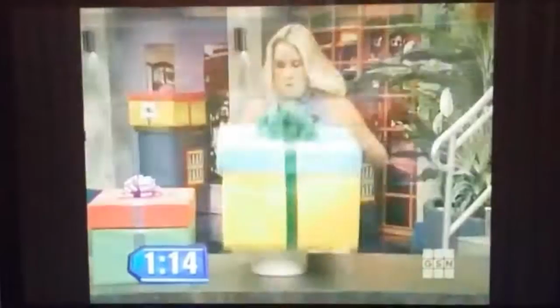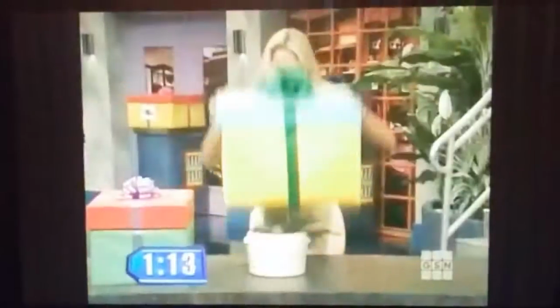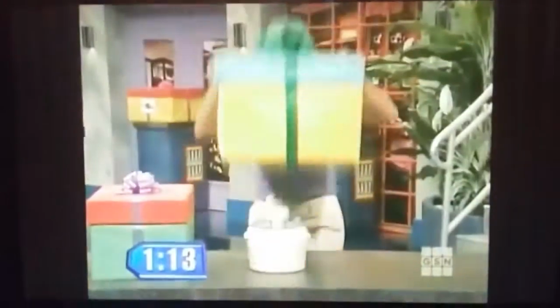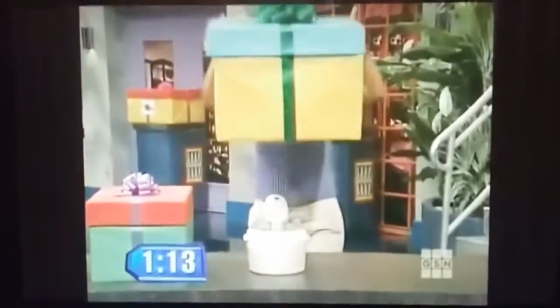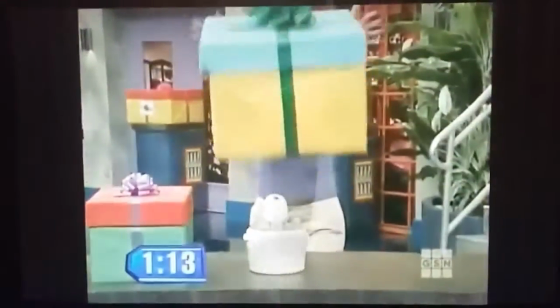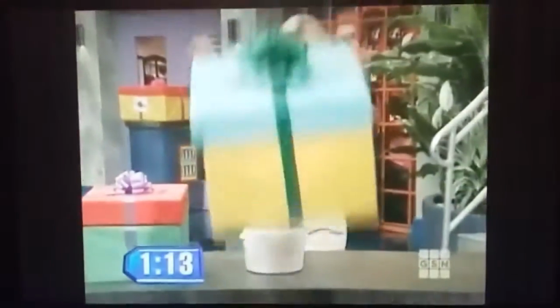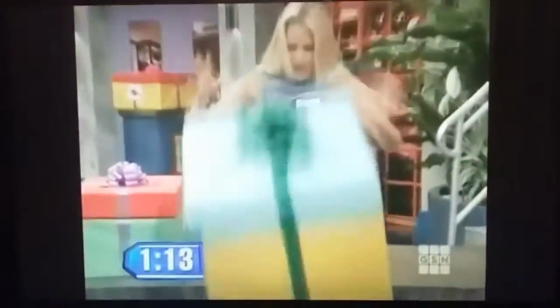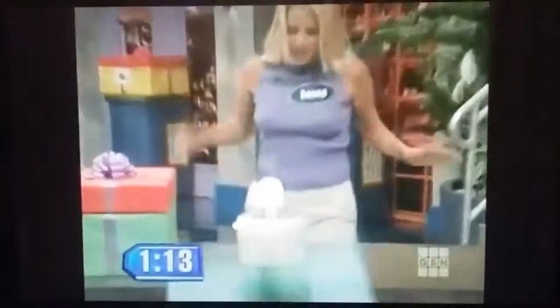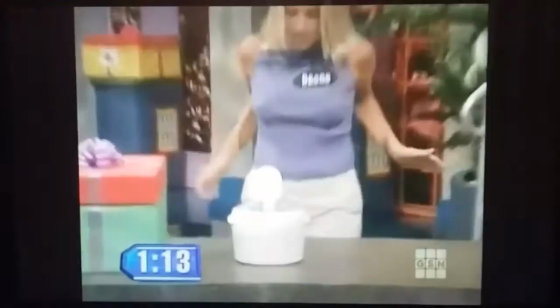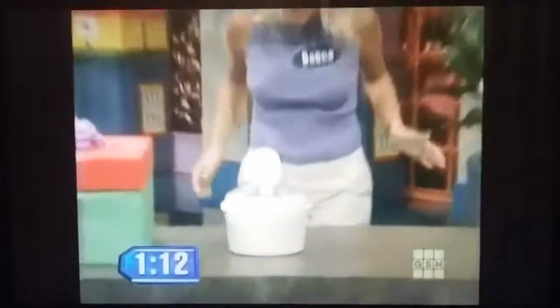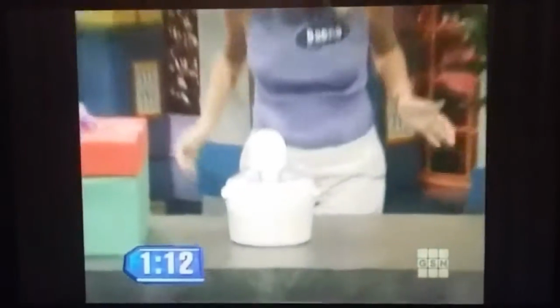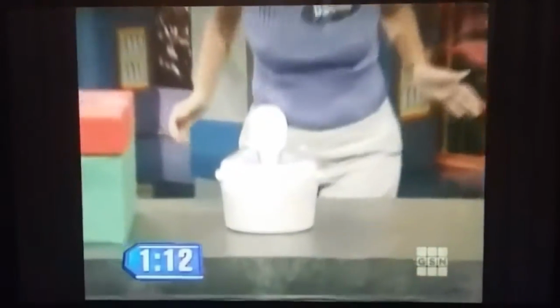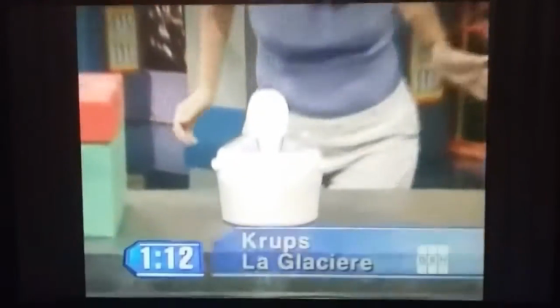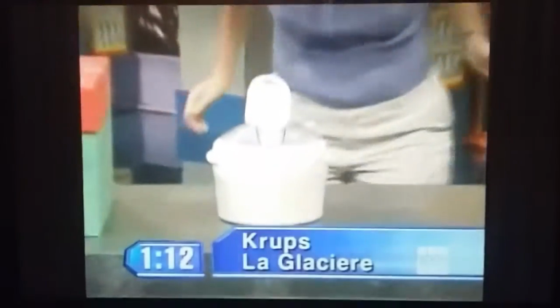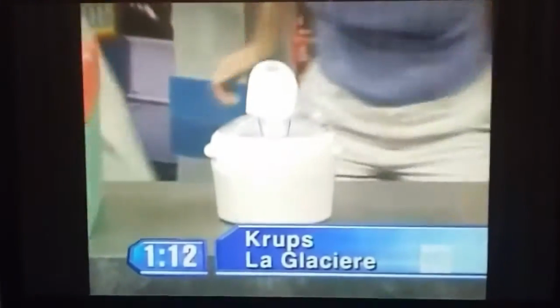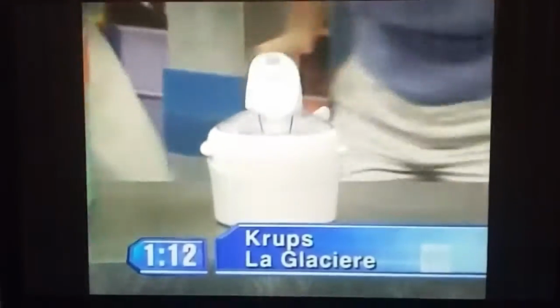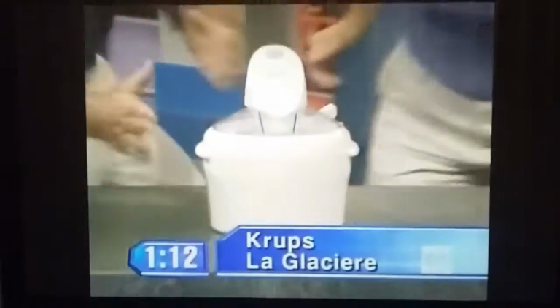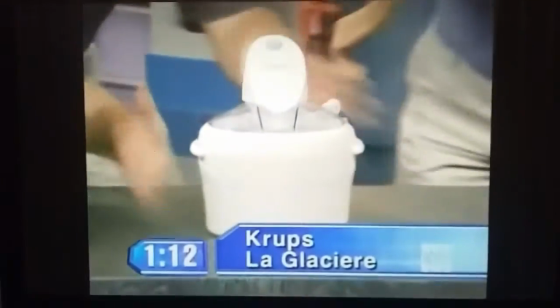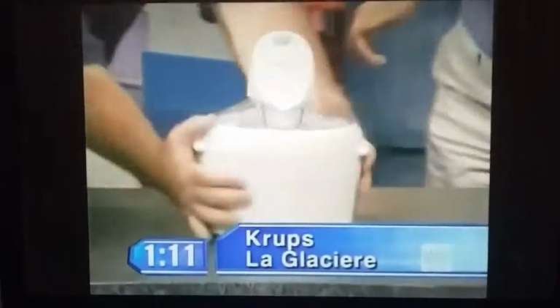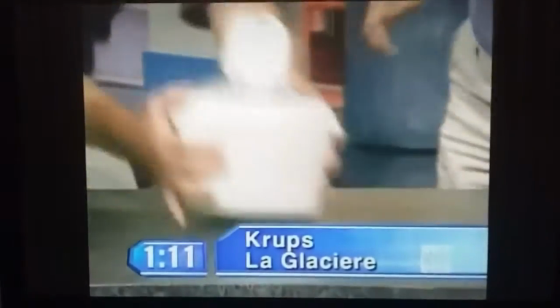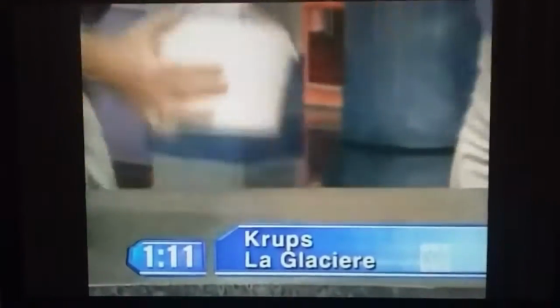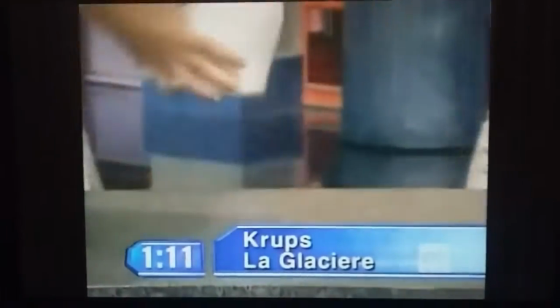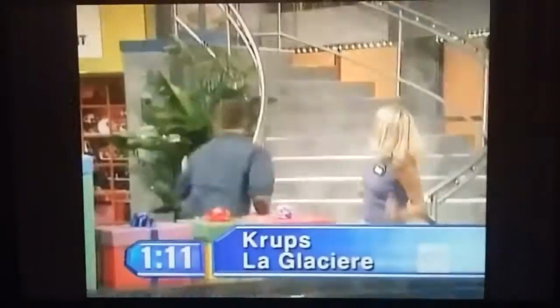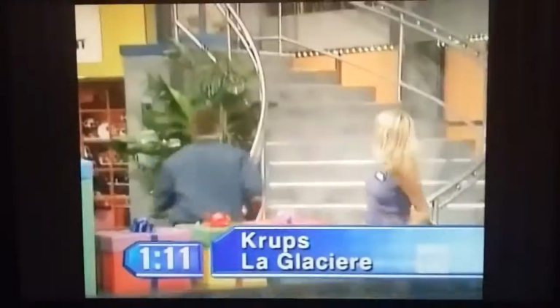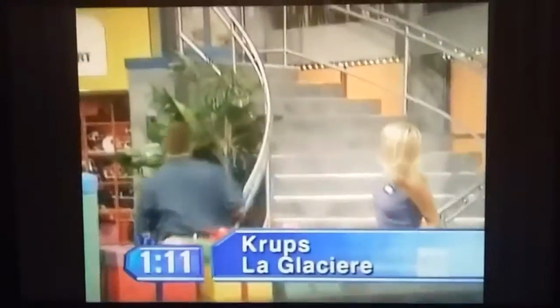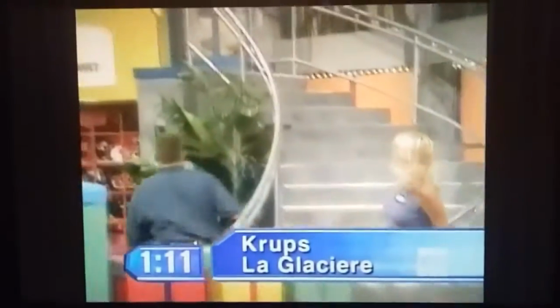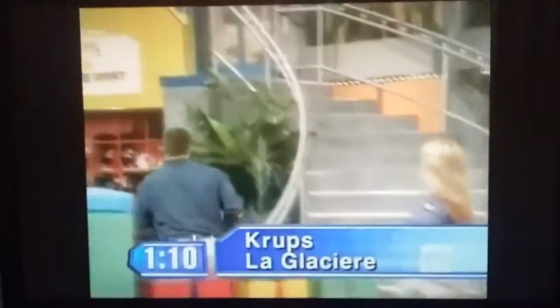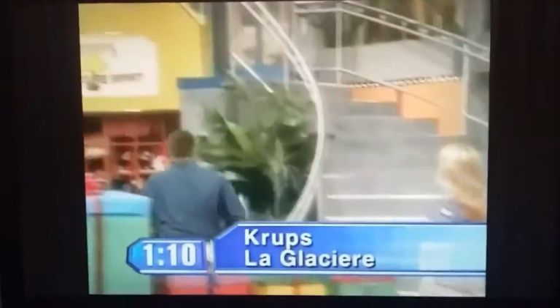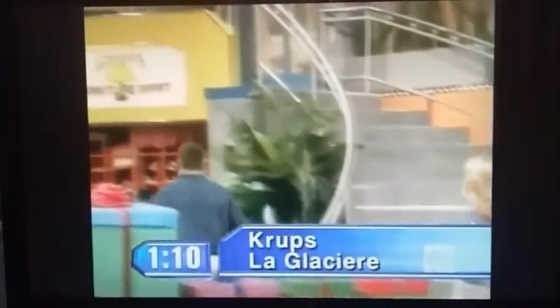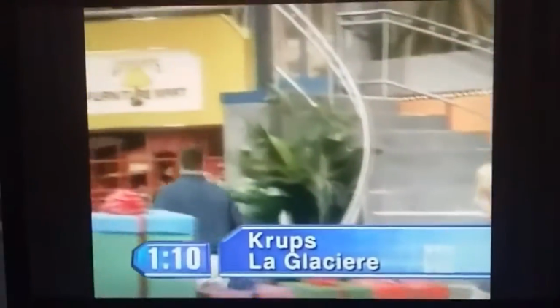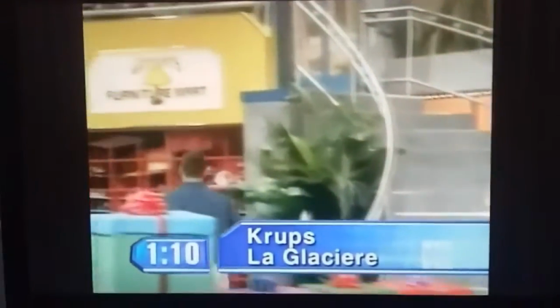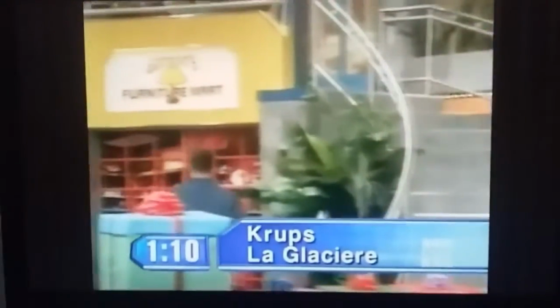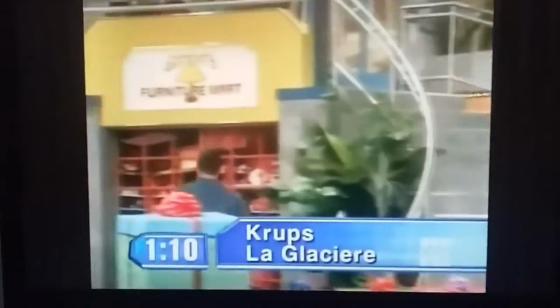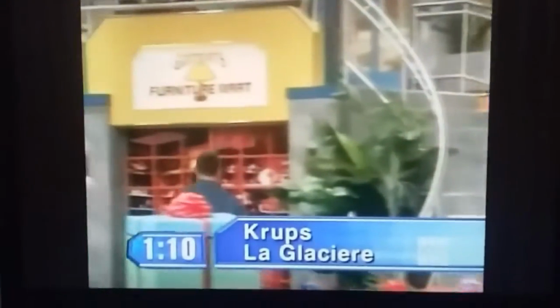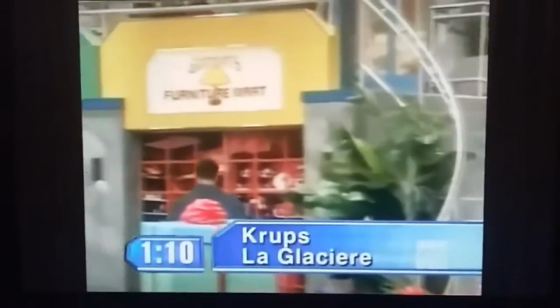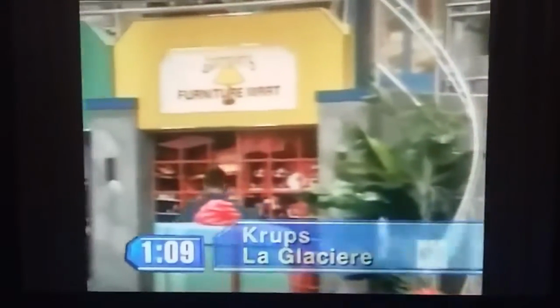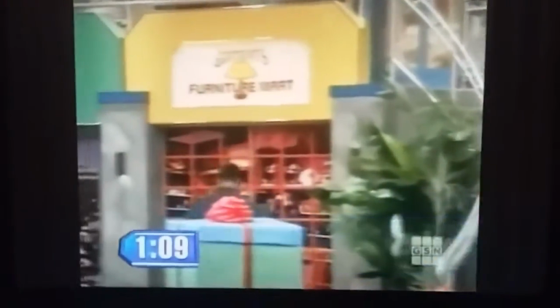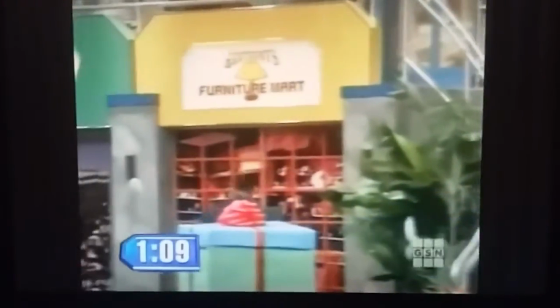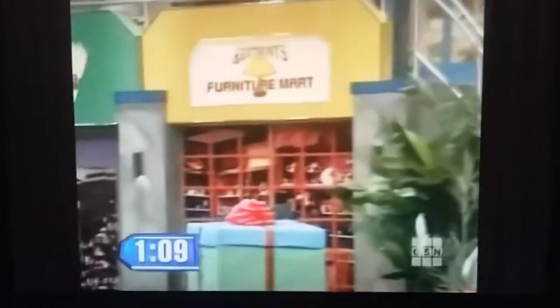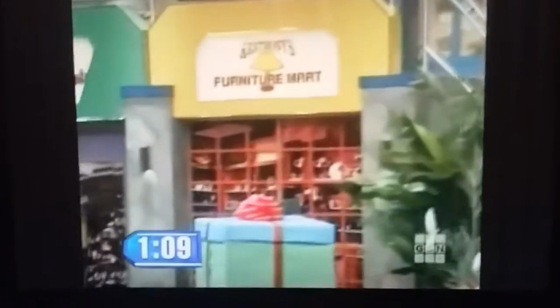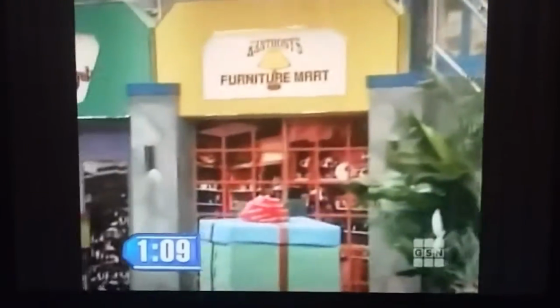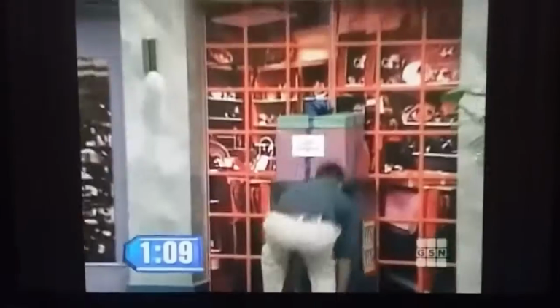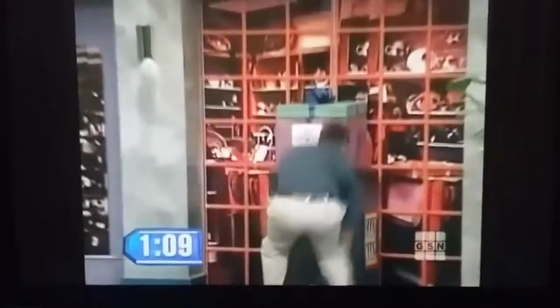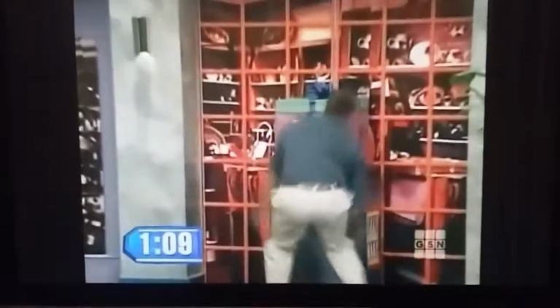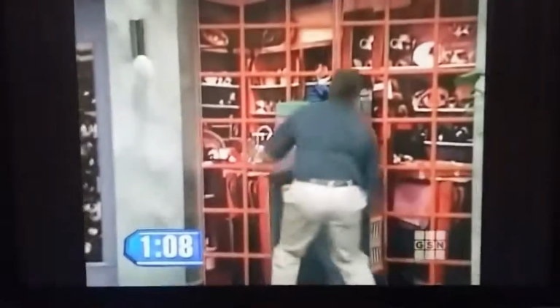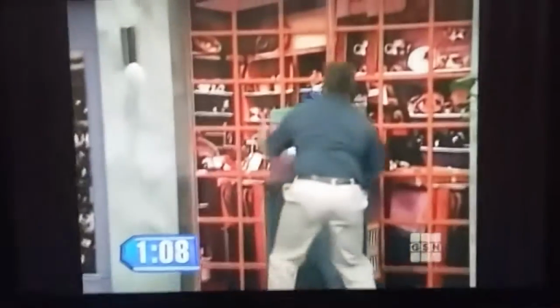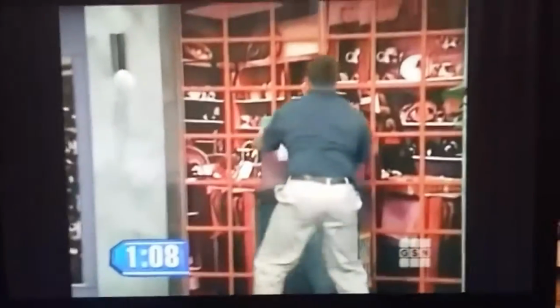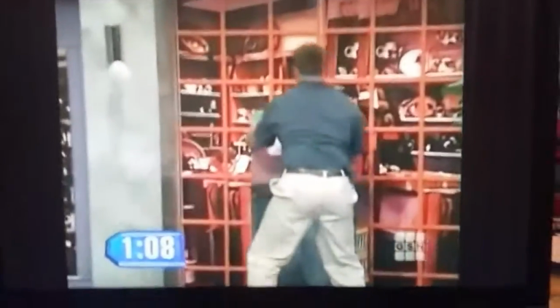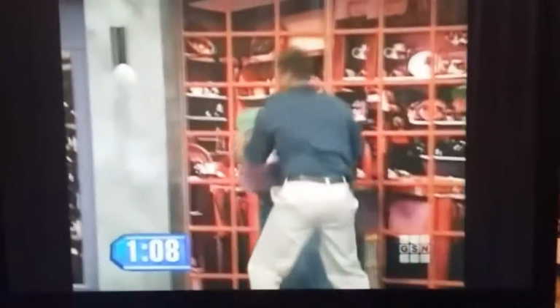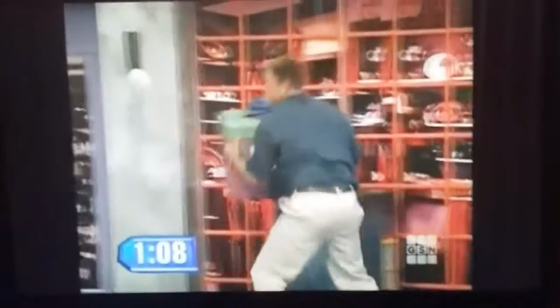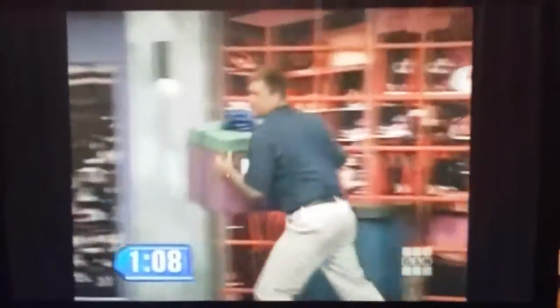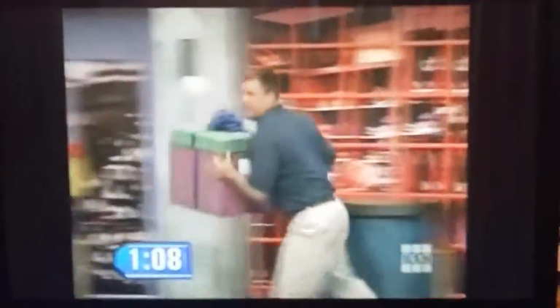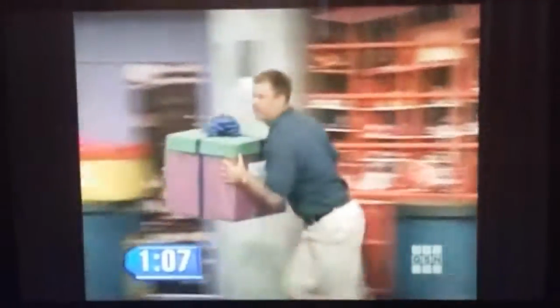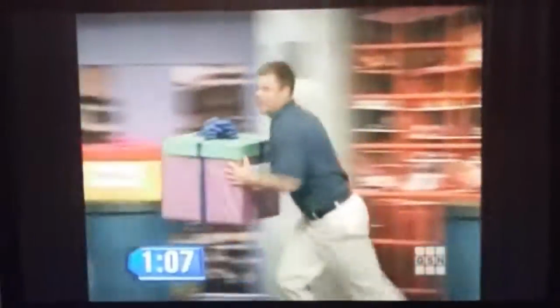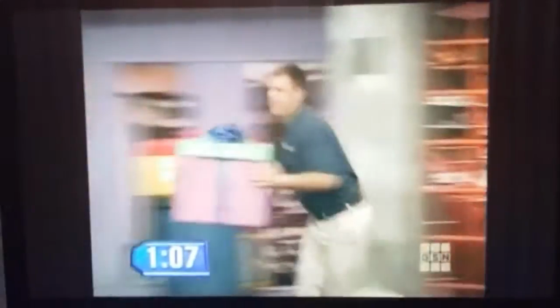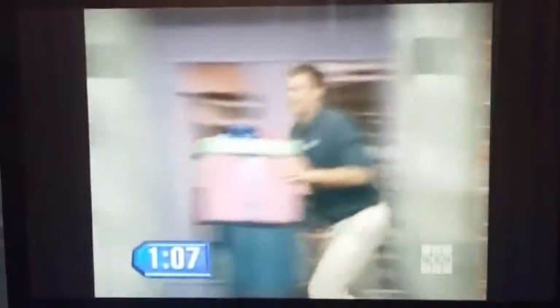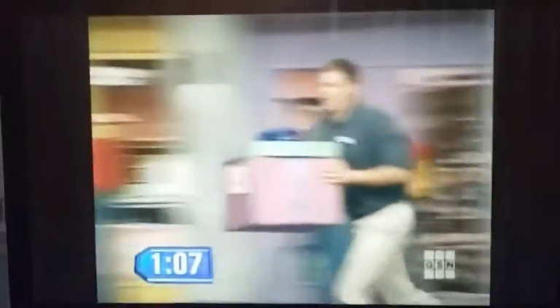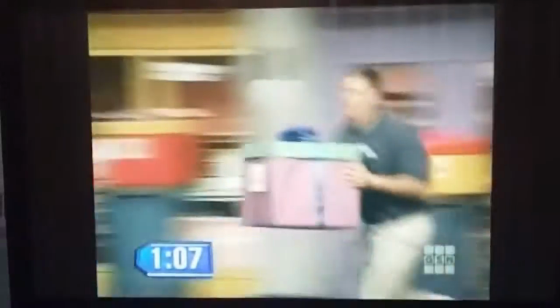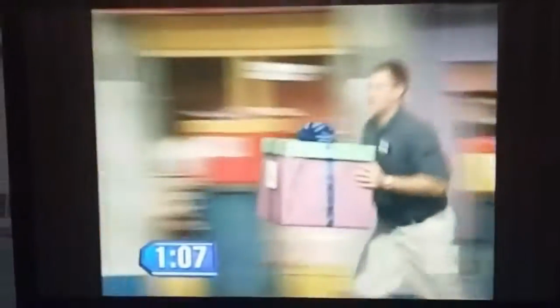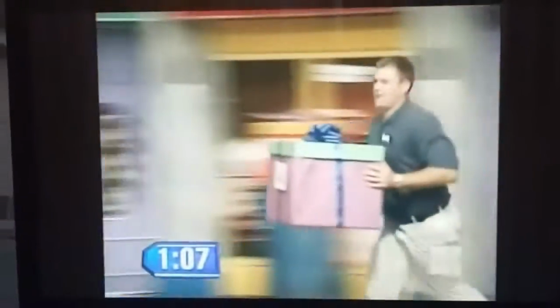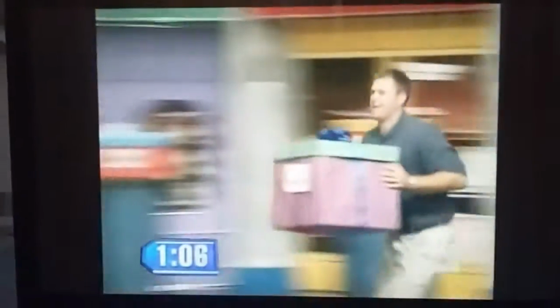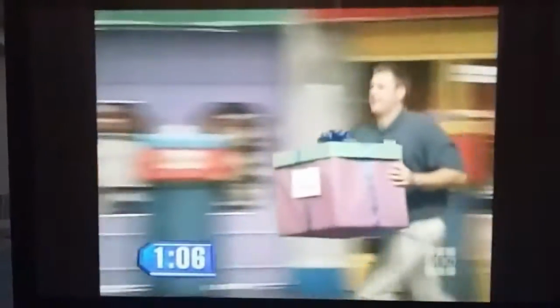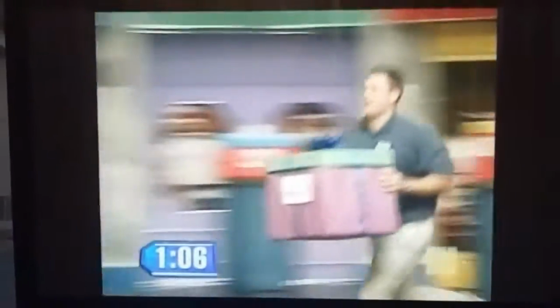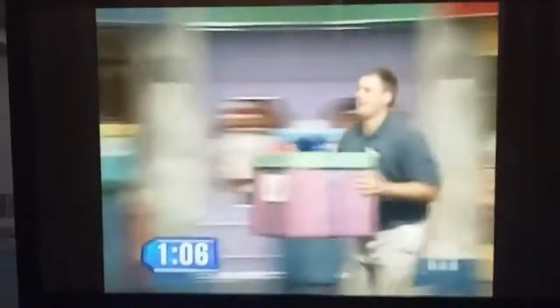The next one we have for you is the Trump Slip Glacier. It prepares your favorite frozen dessert in less than 30 minutes. Take that to Cantonese.